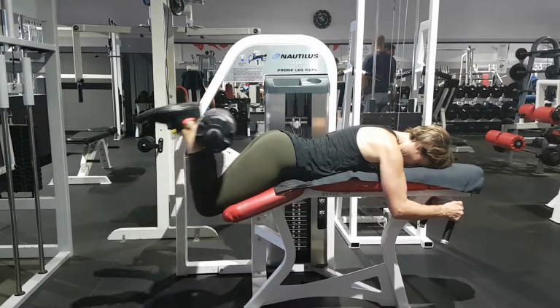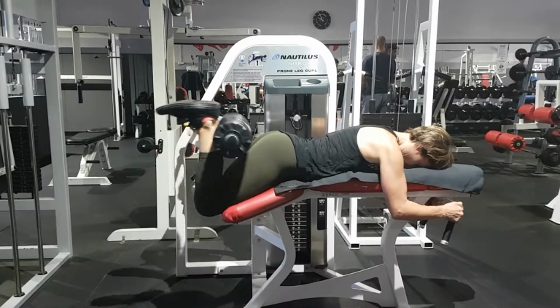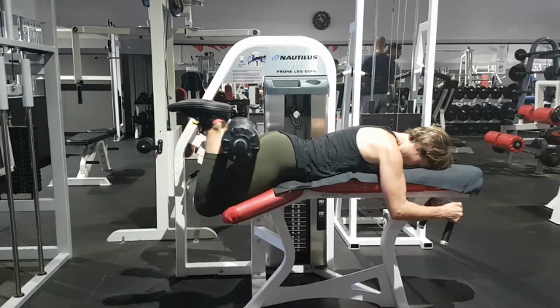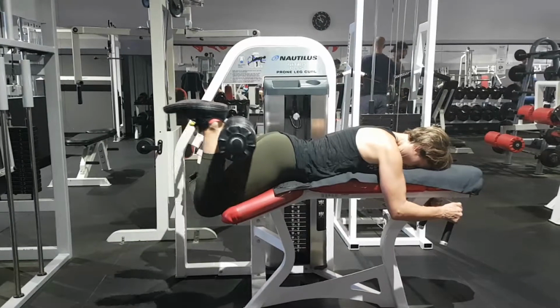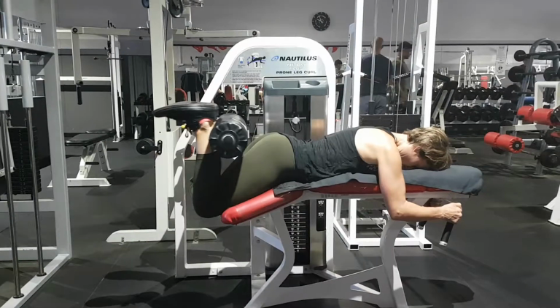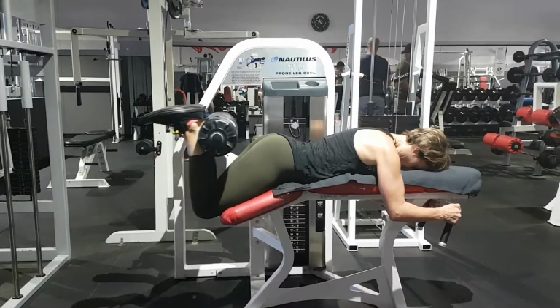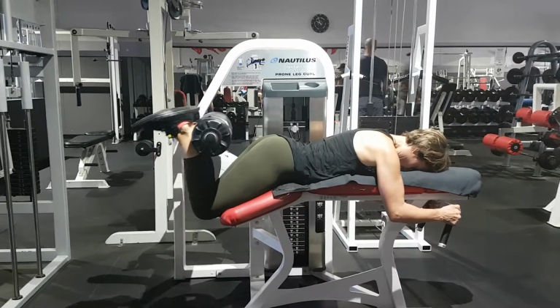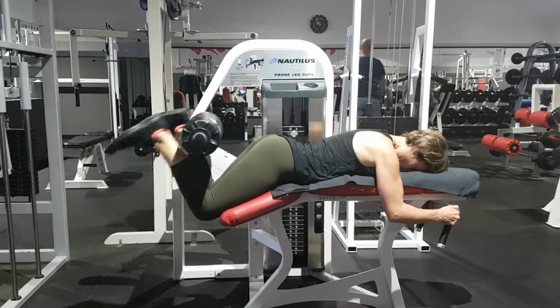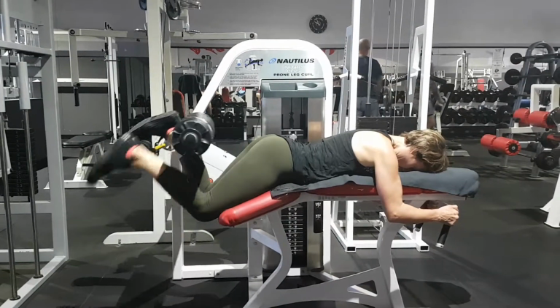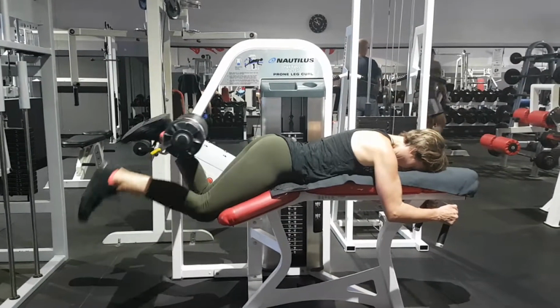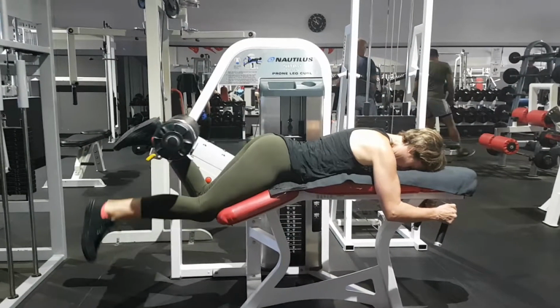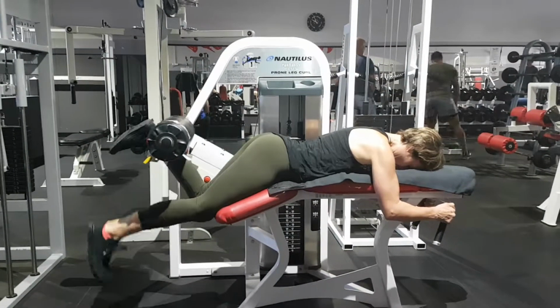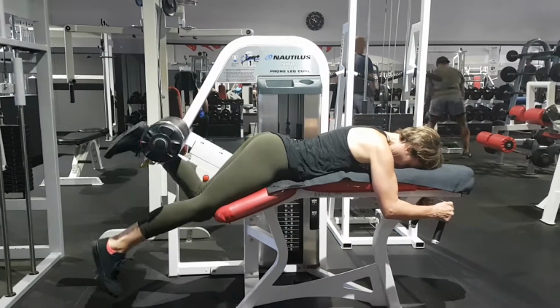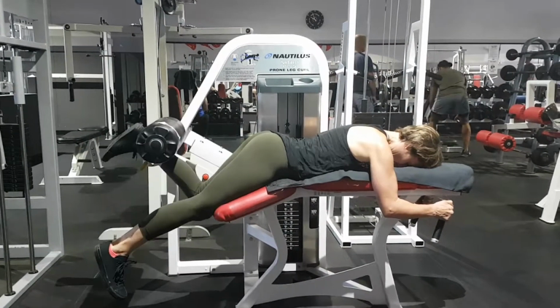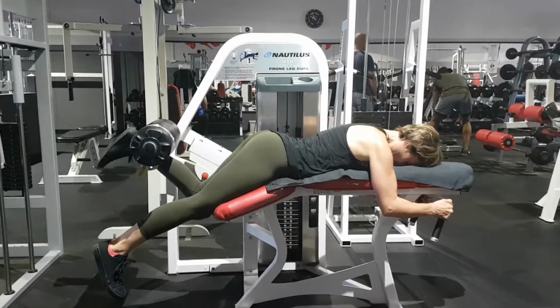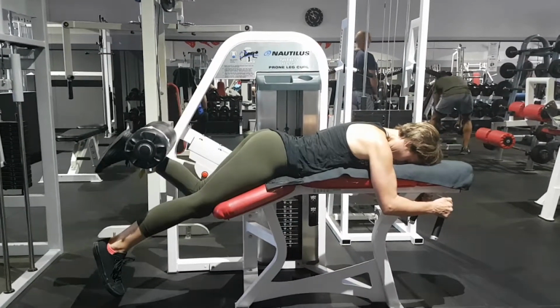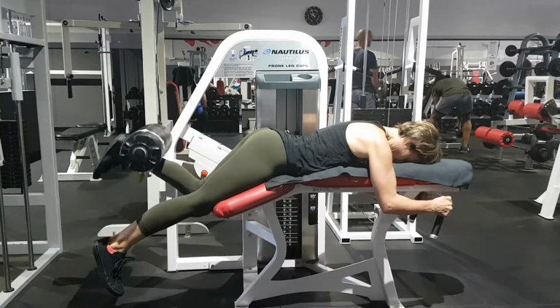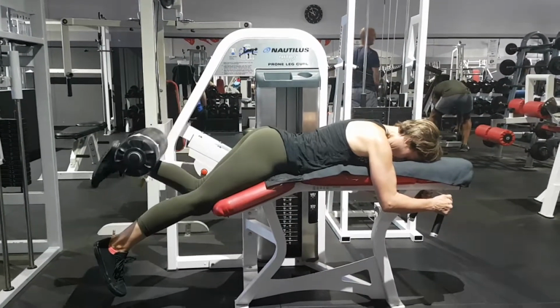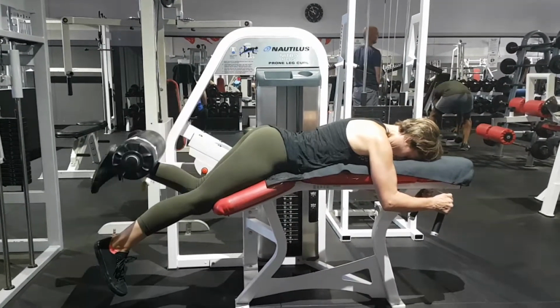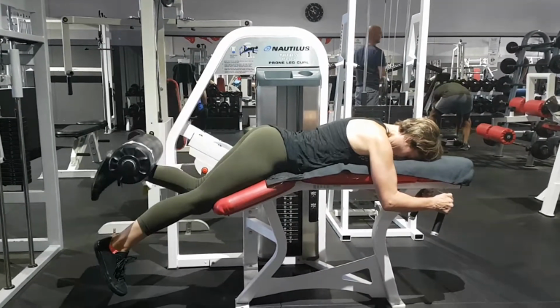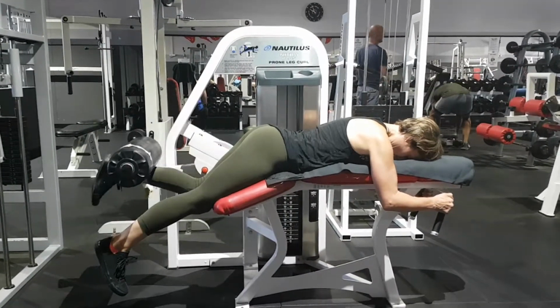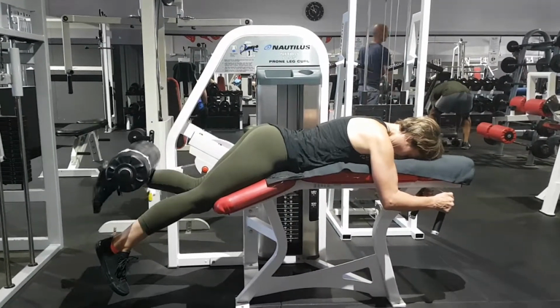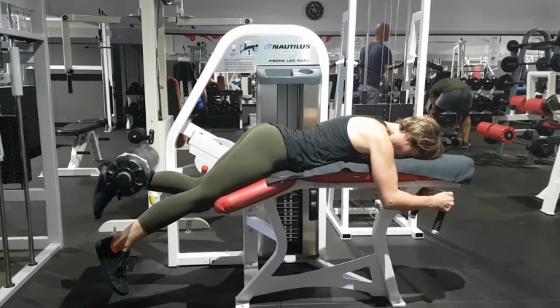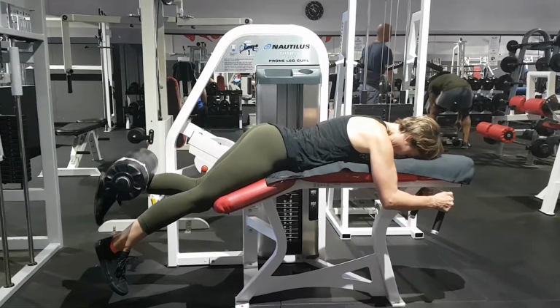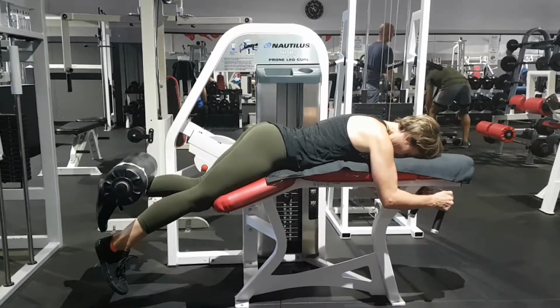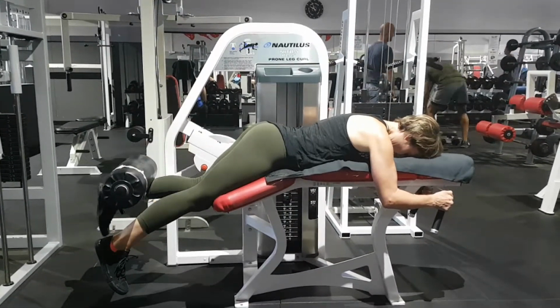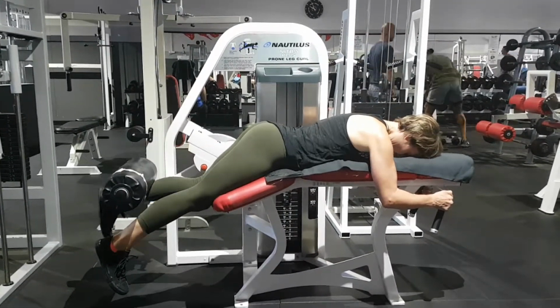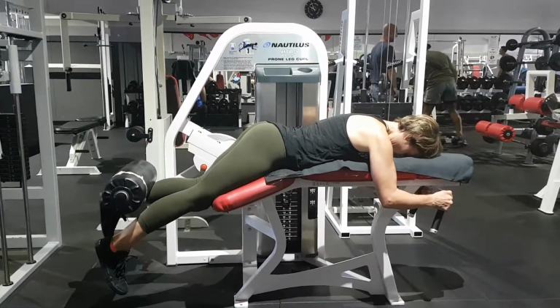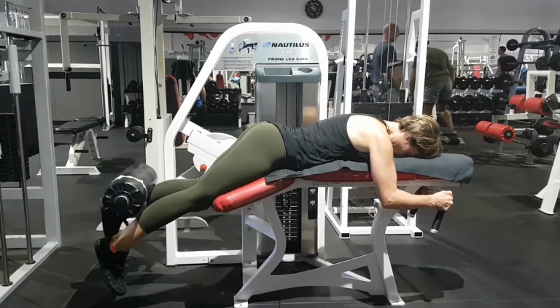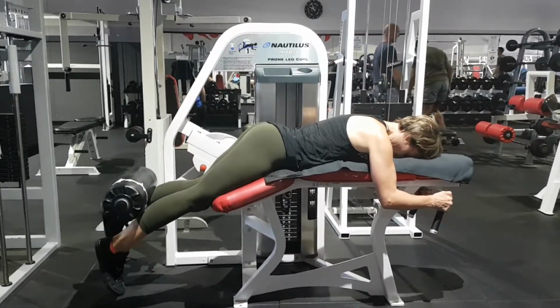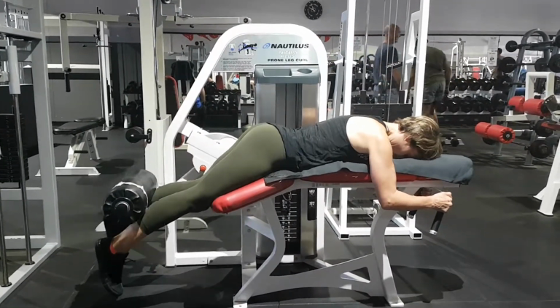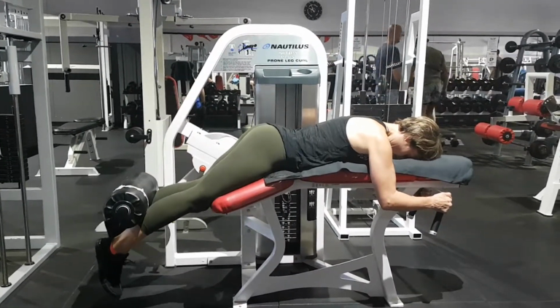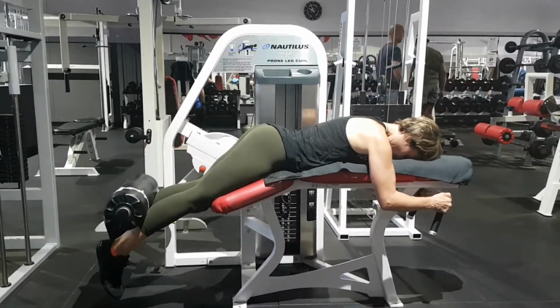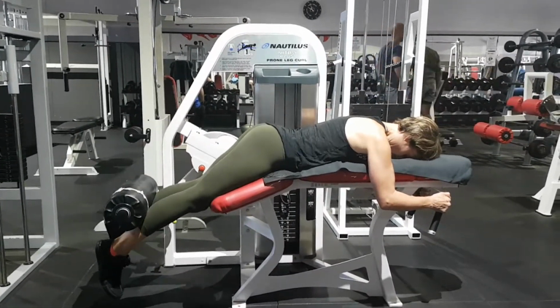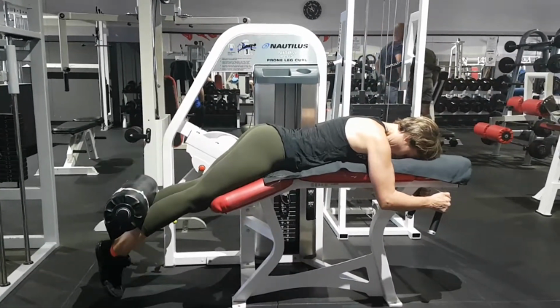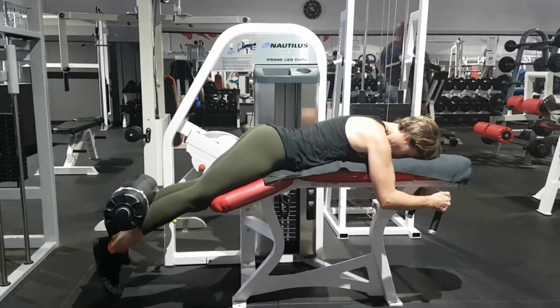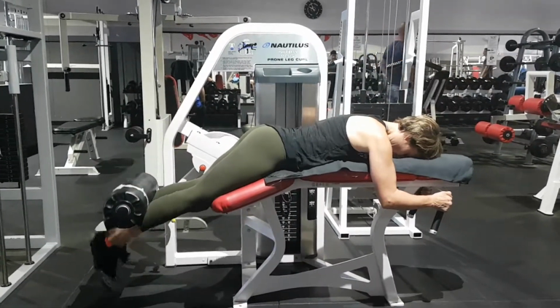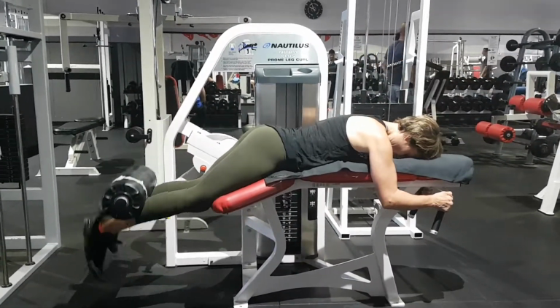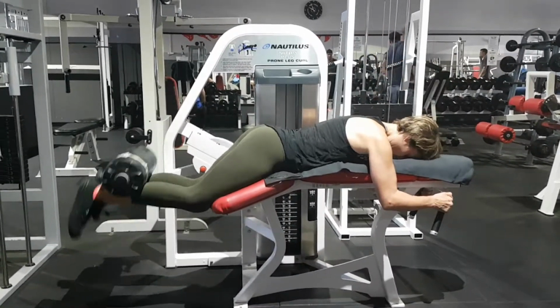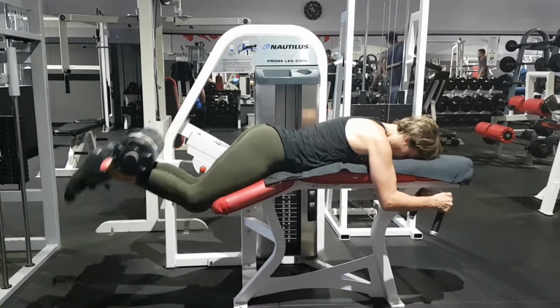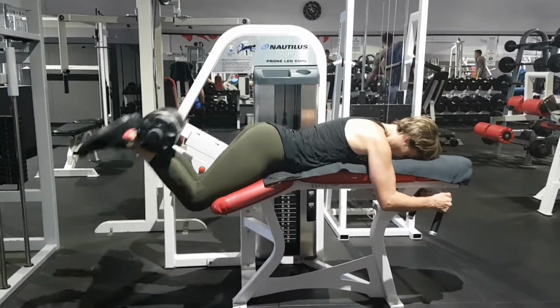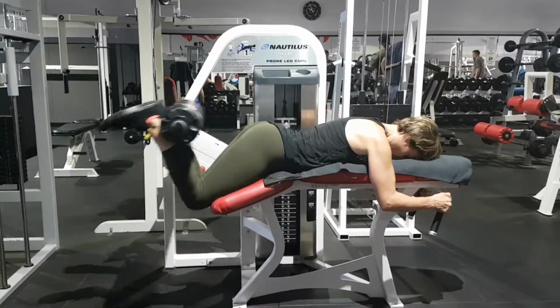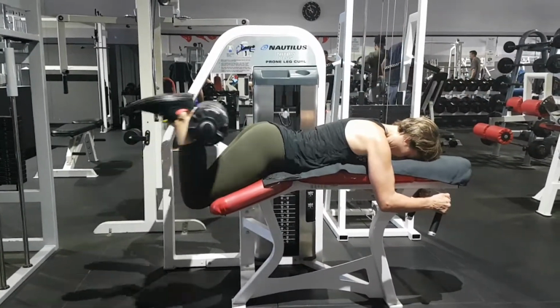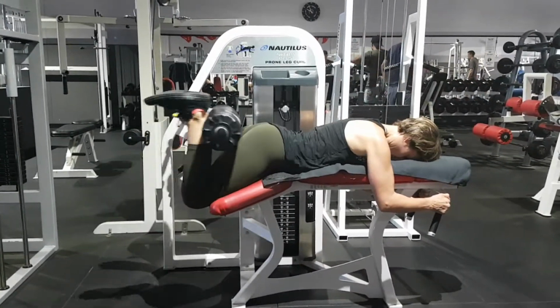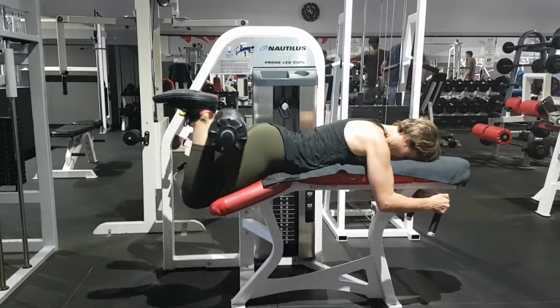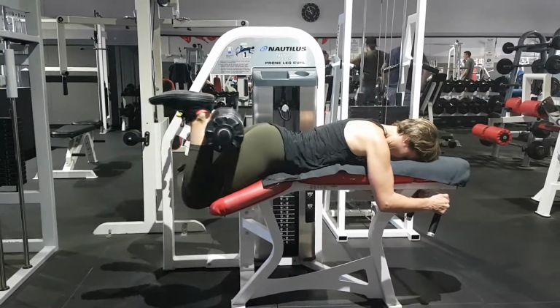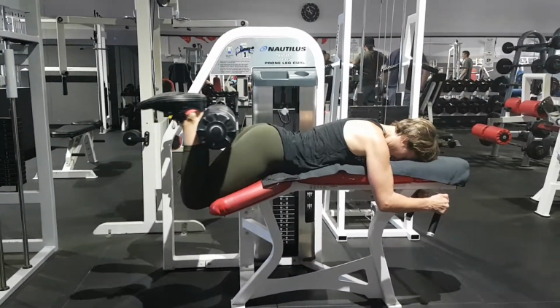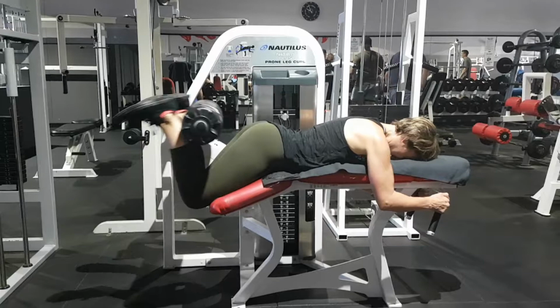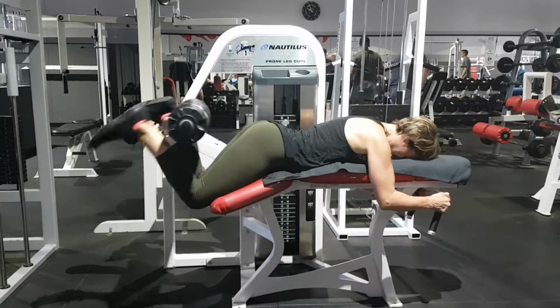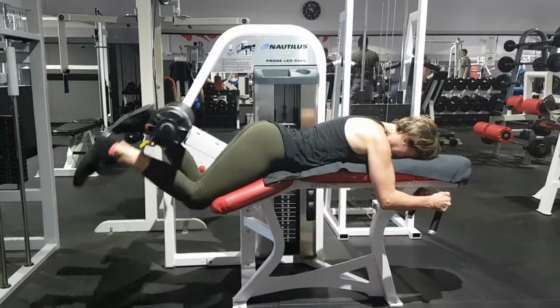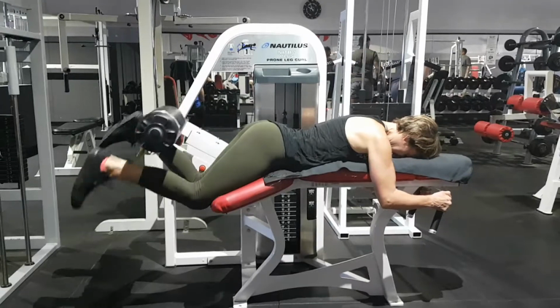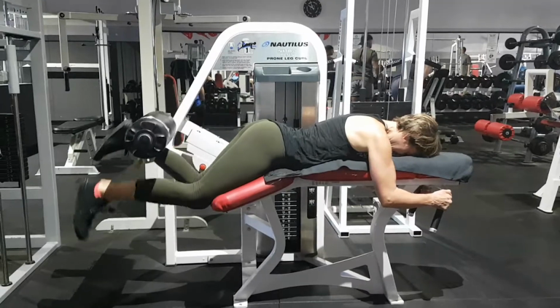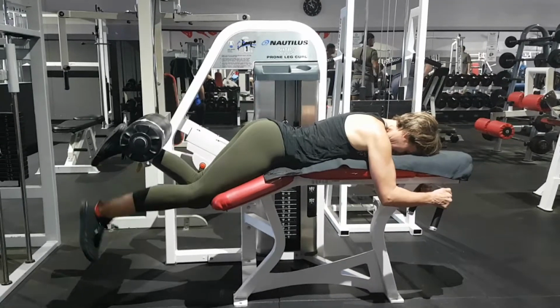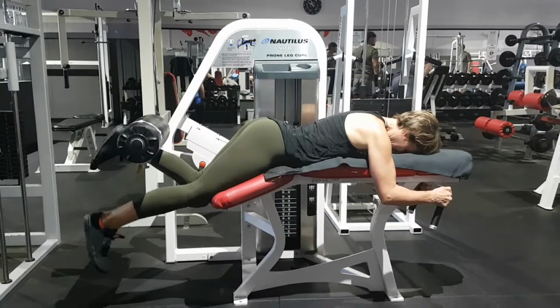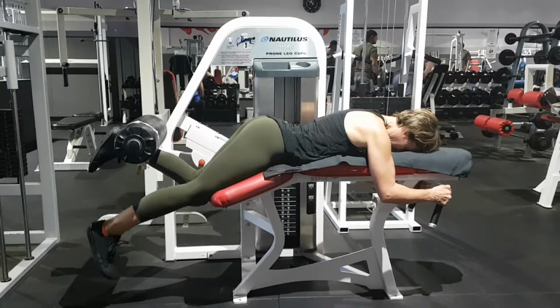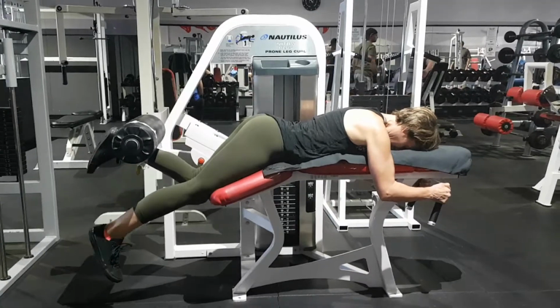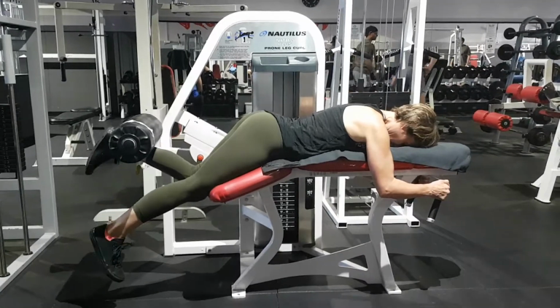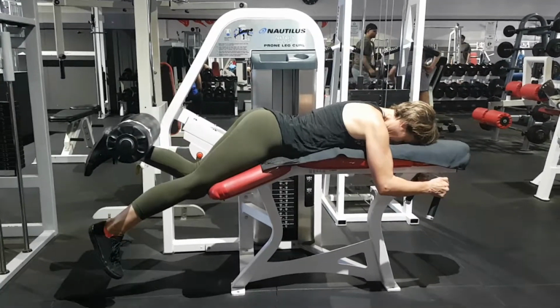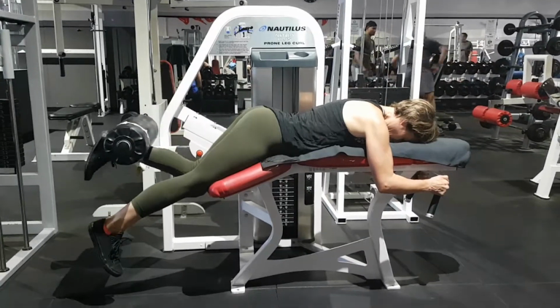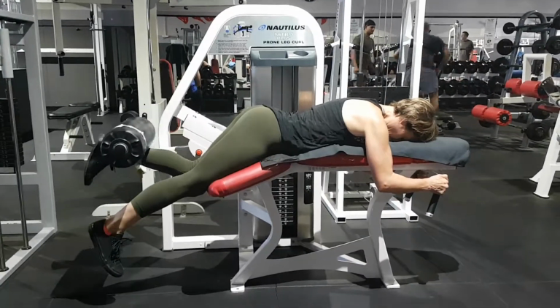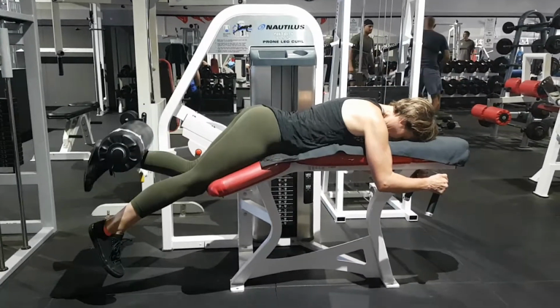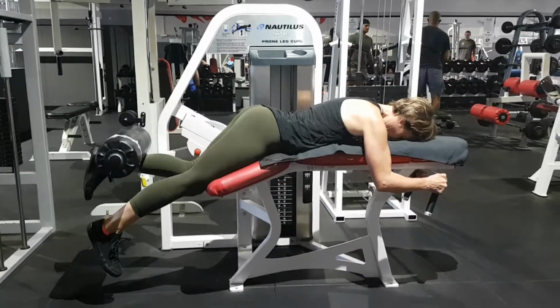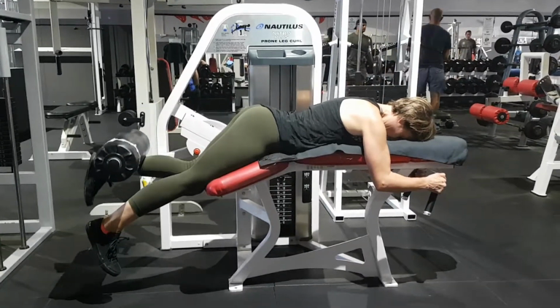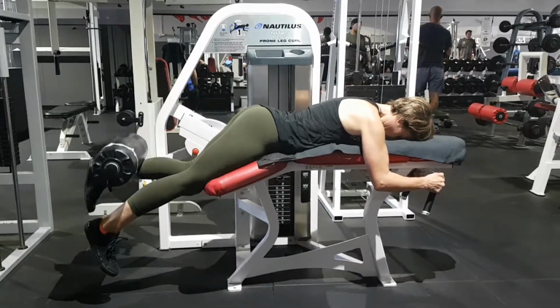If you are proficient at lower body exercise and need a progression, try doing something like this — two legs up and one leg down — to overload one part of your body.